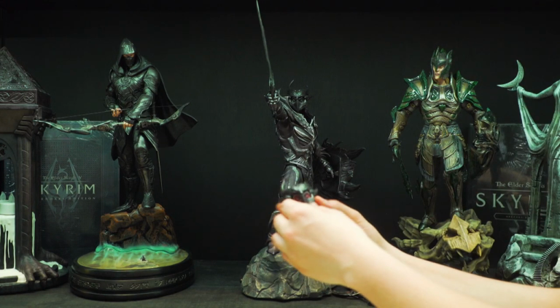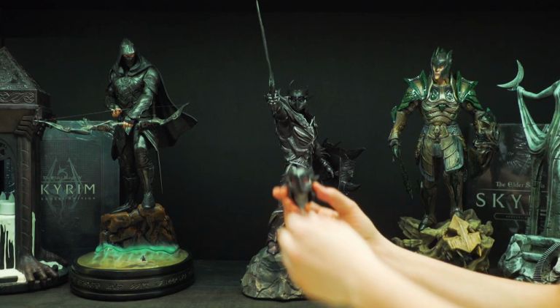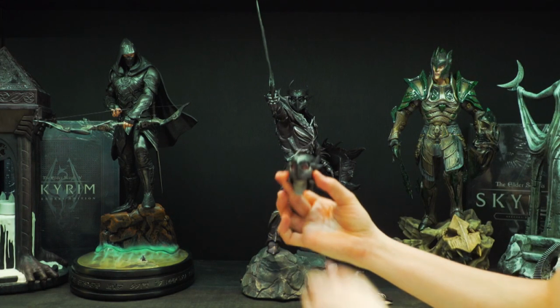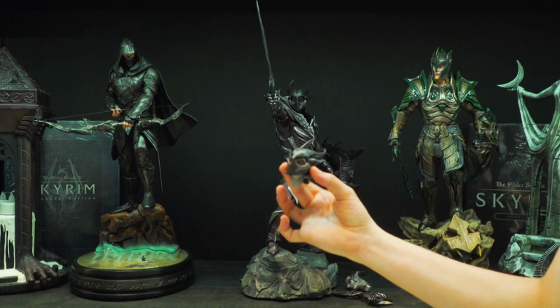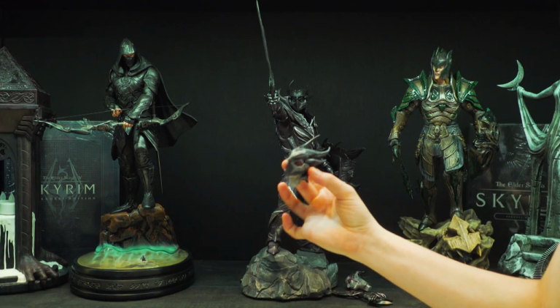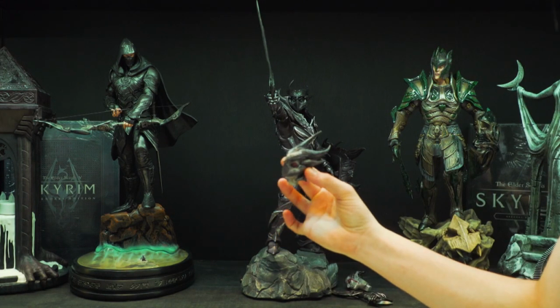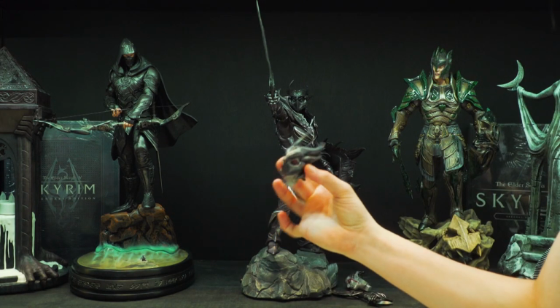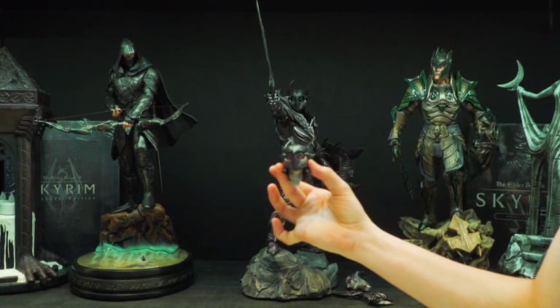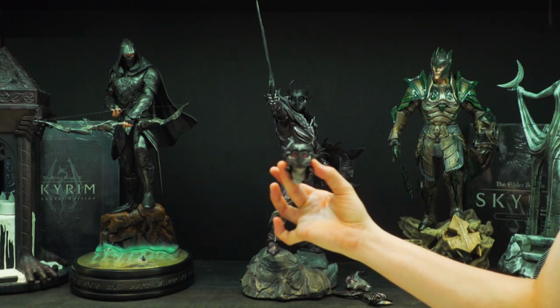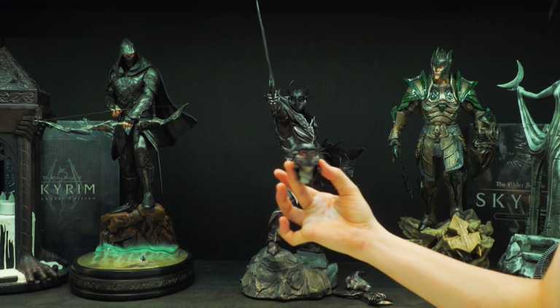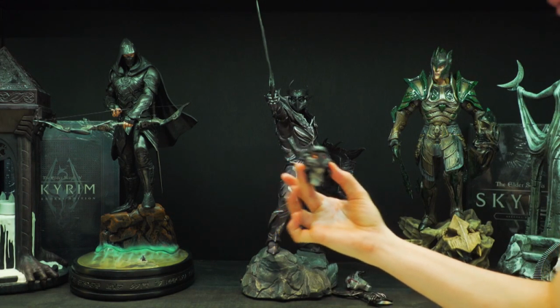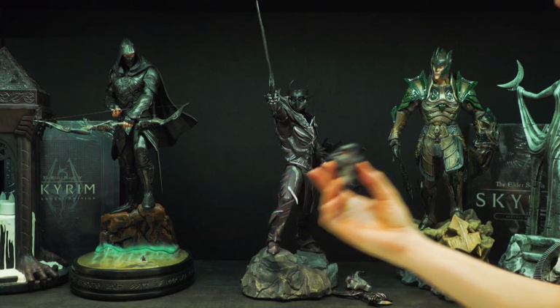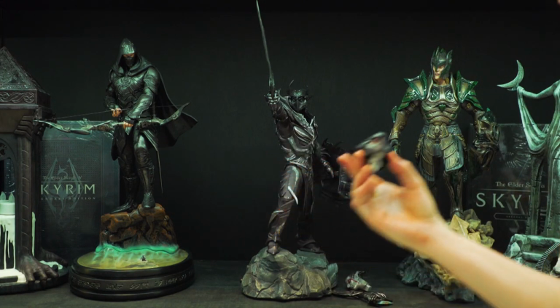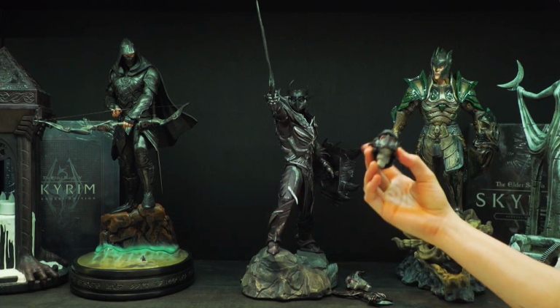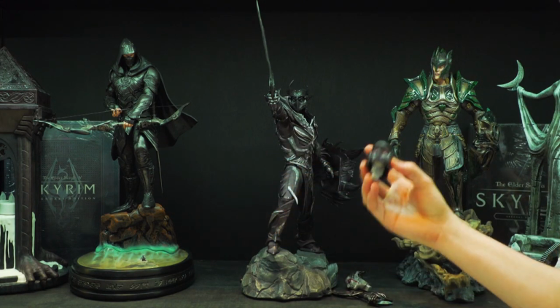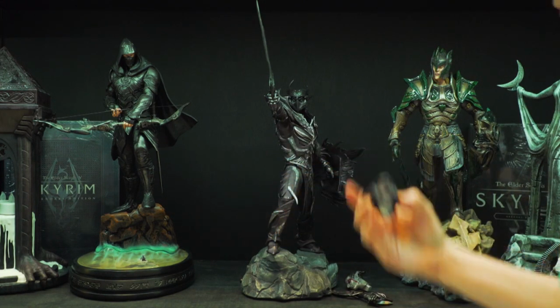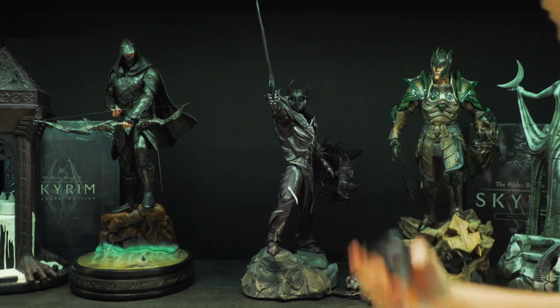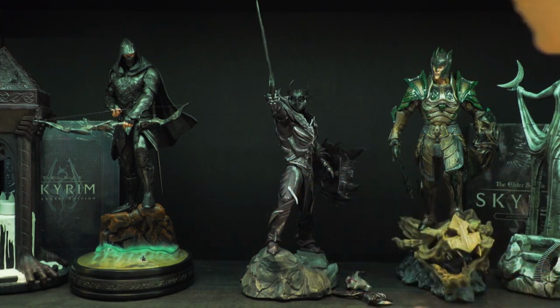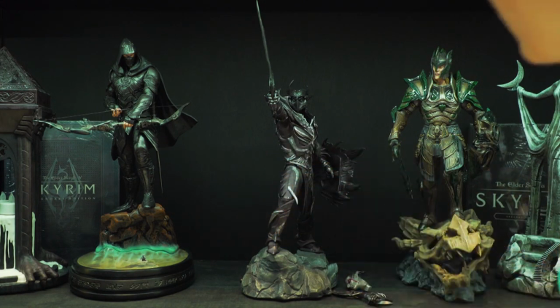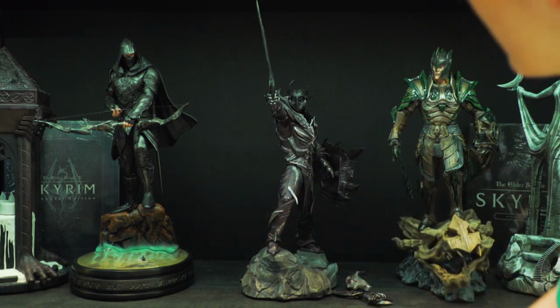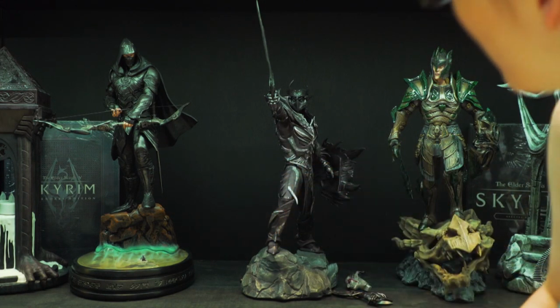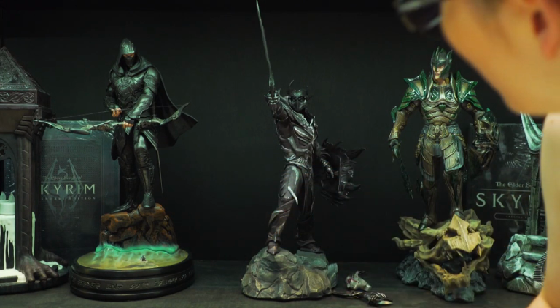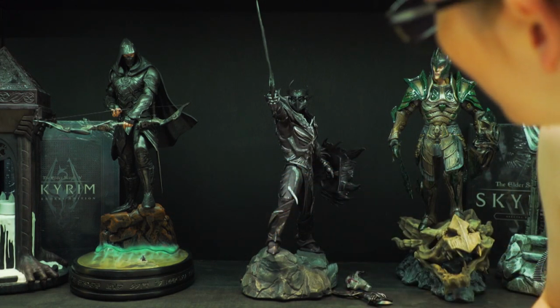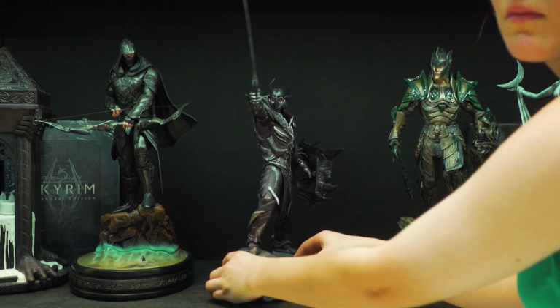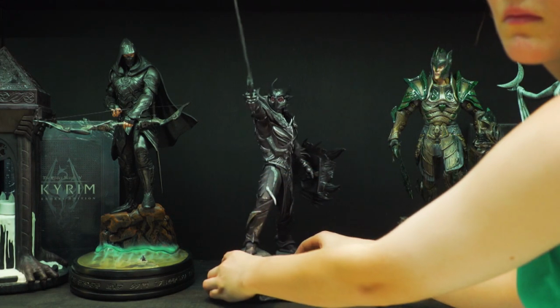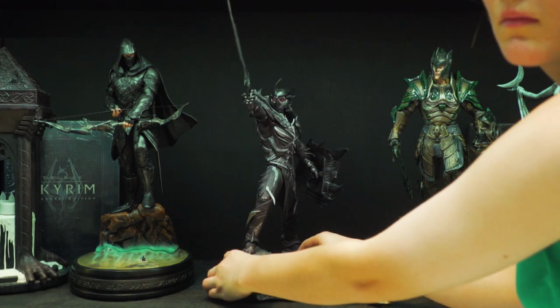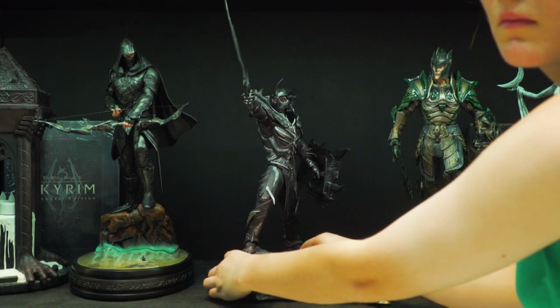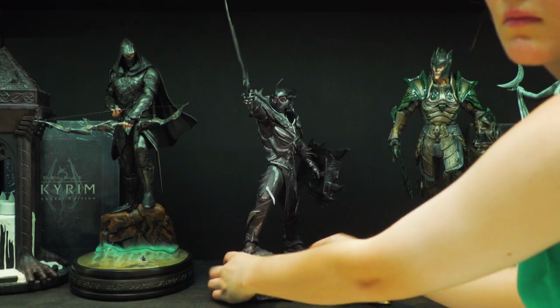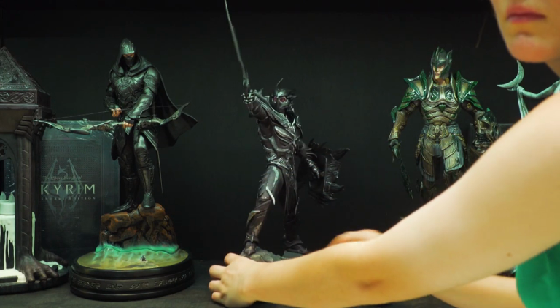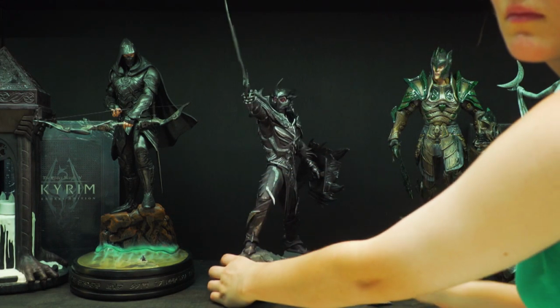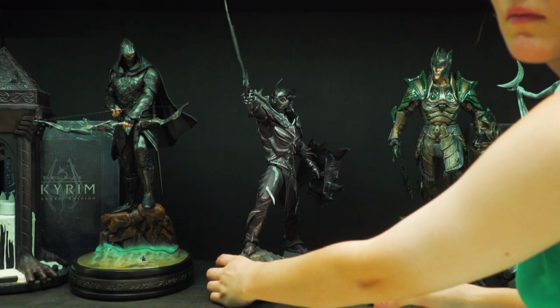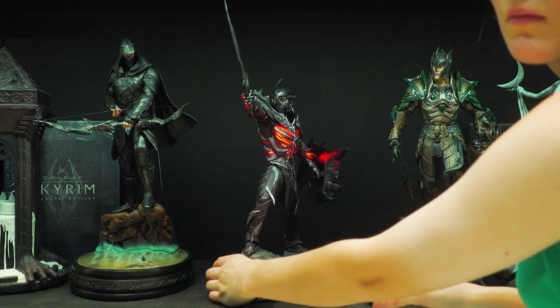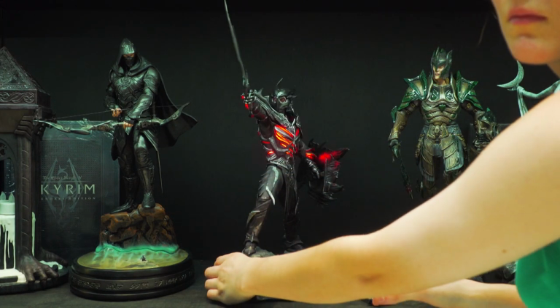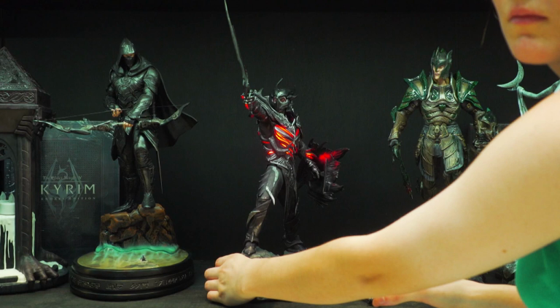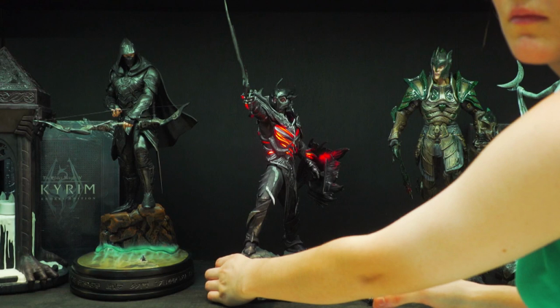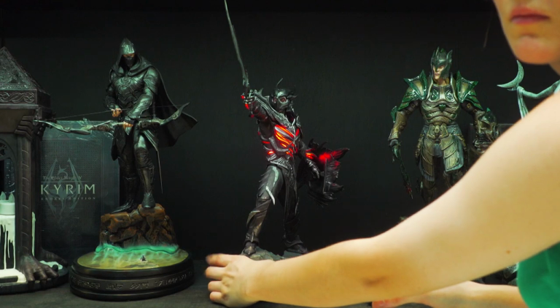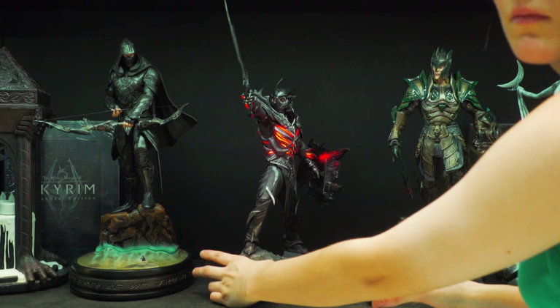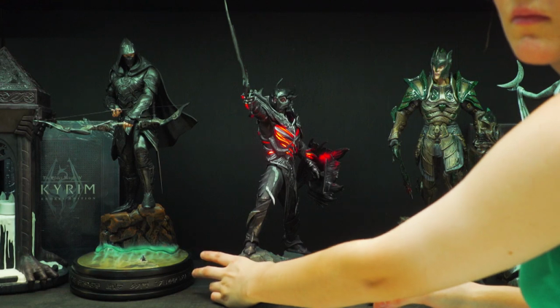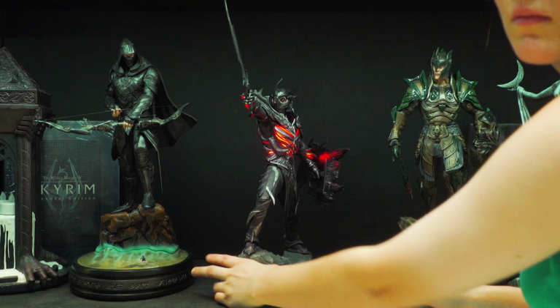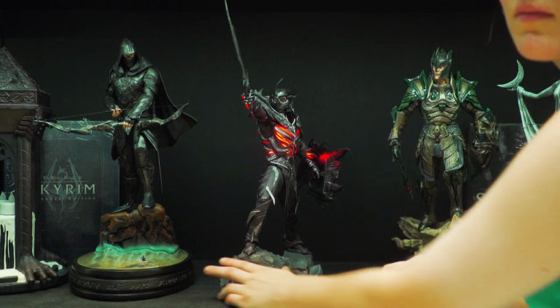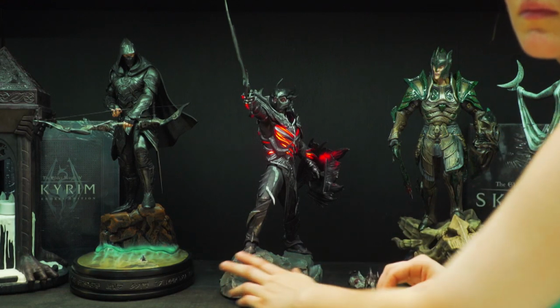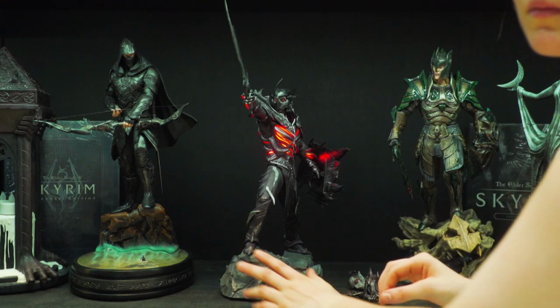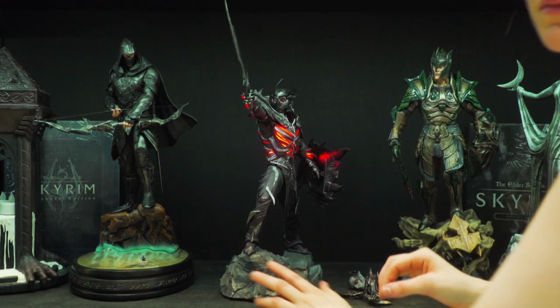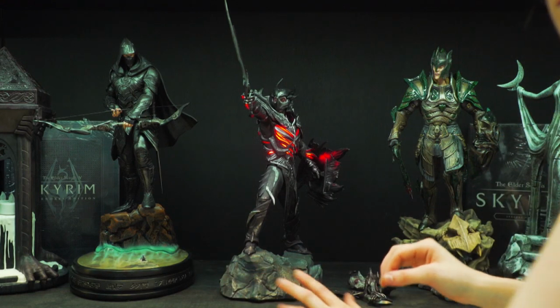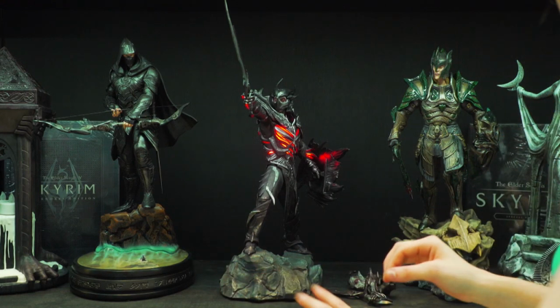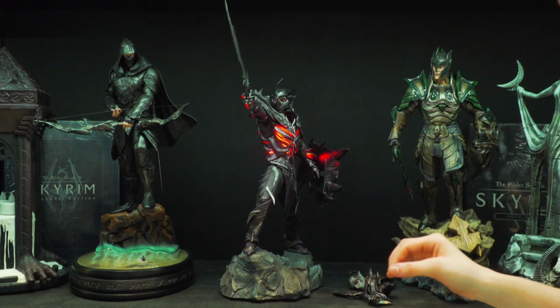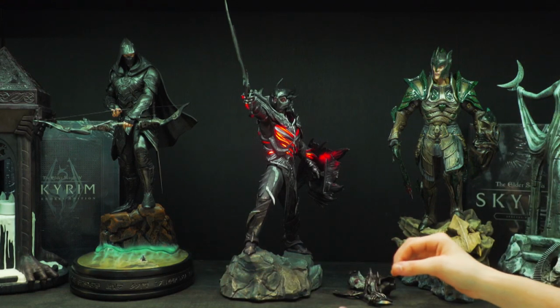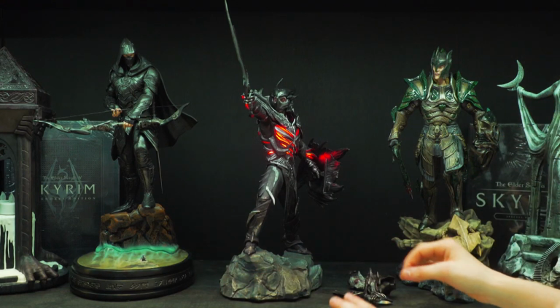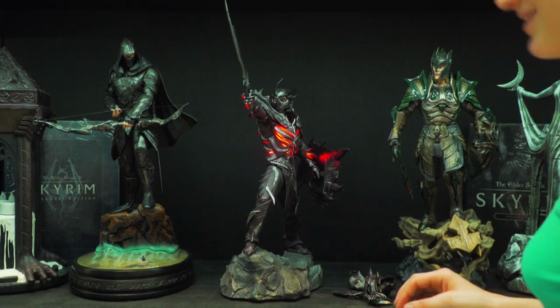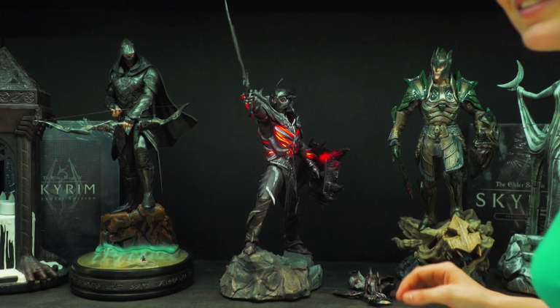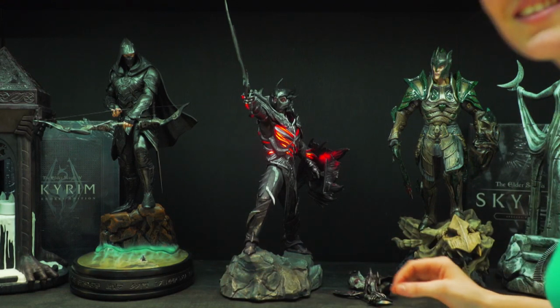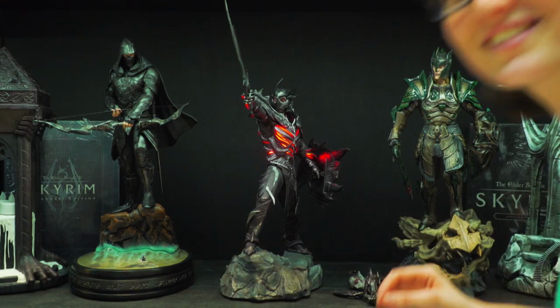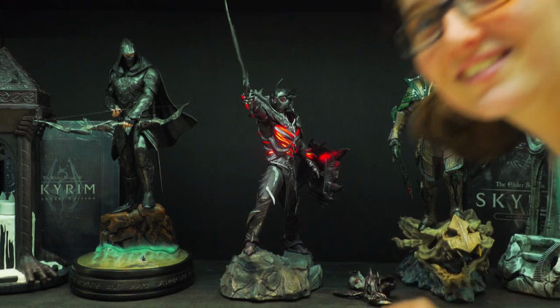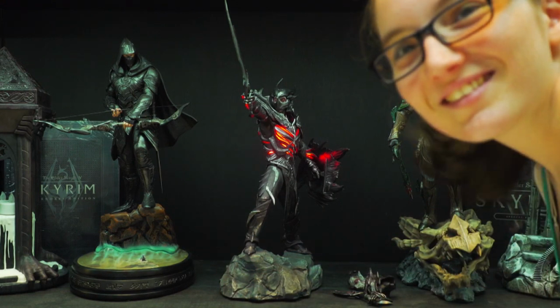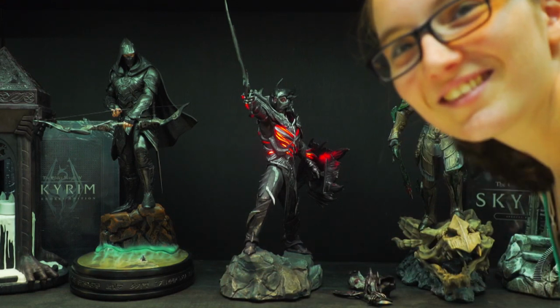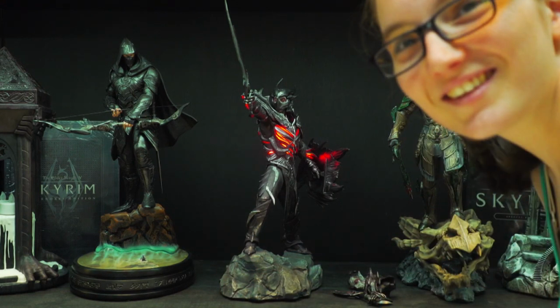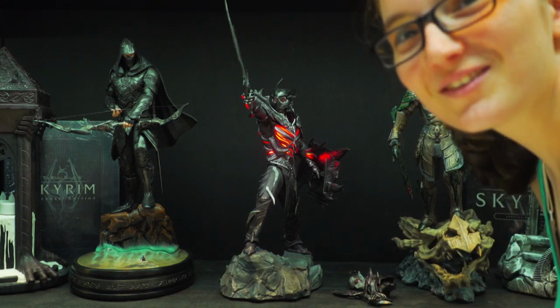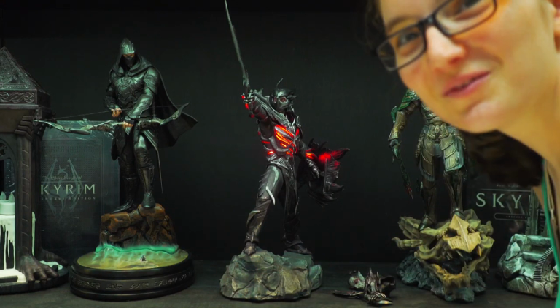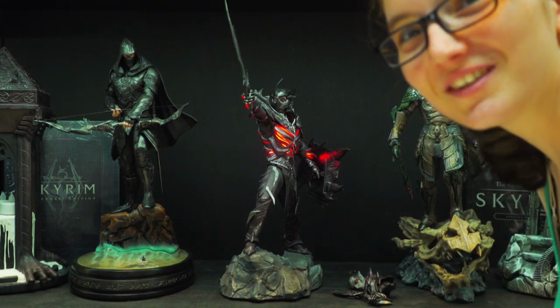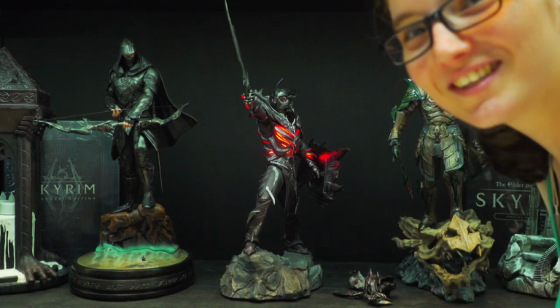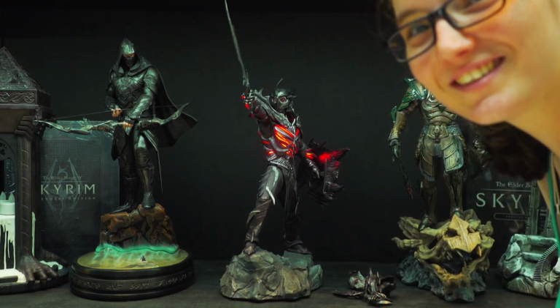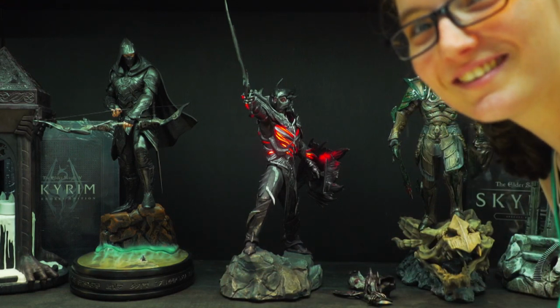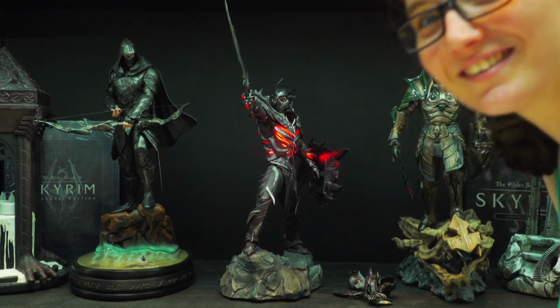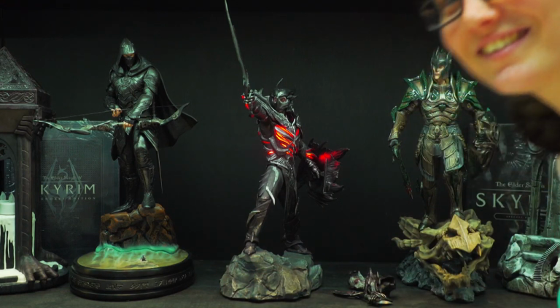And the painted head. And the light-up — it's pretty cool.